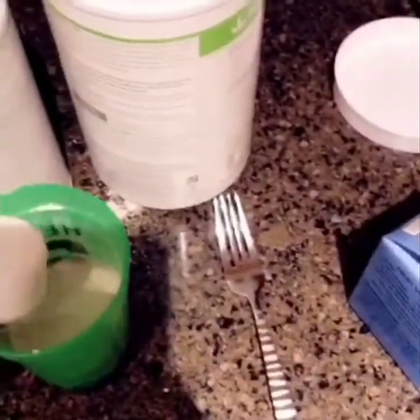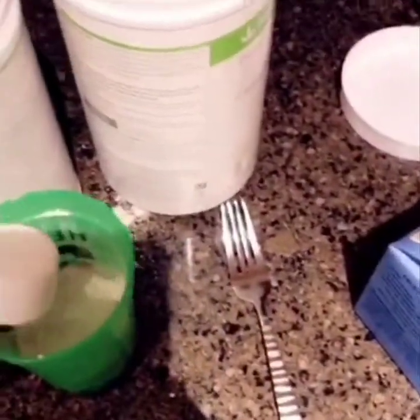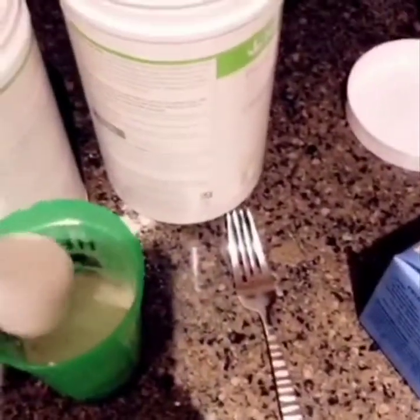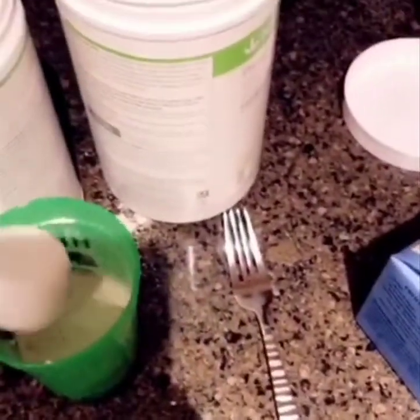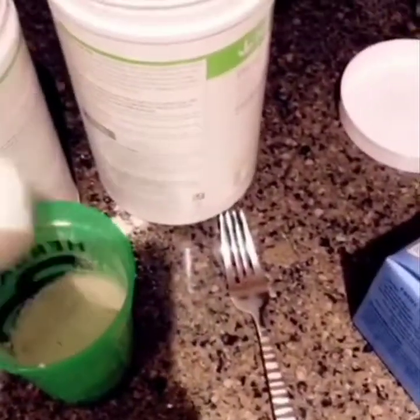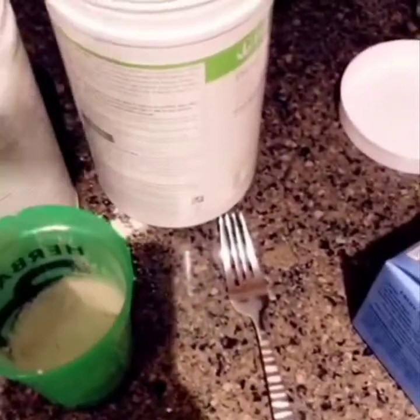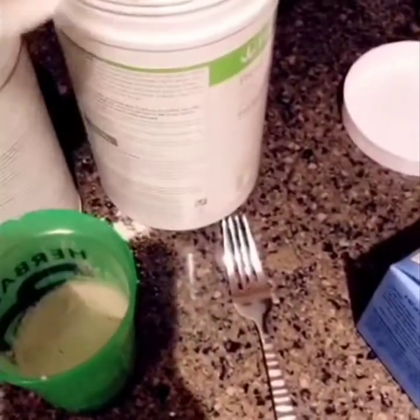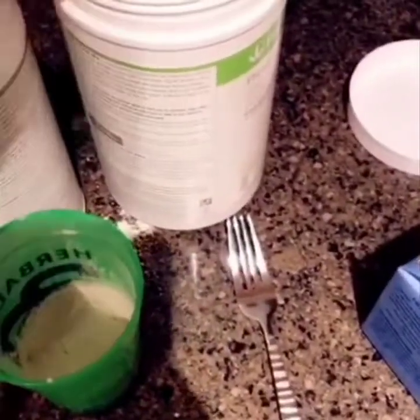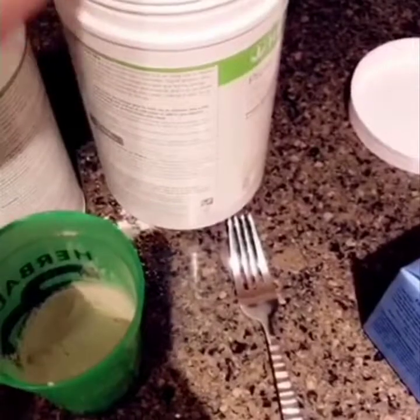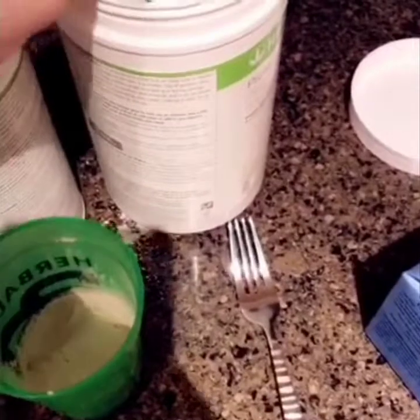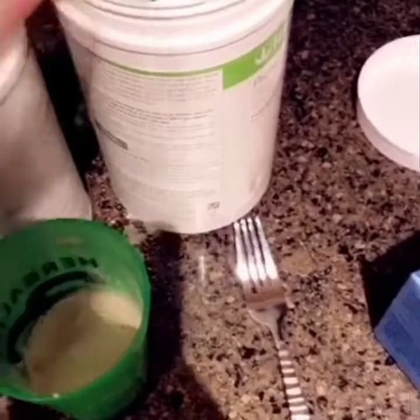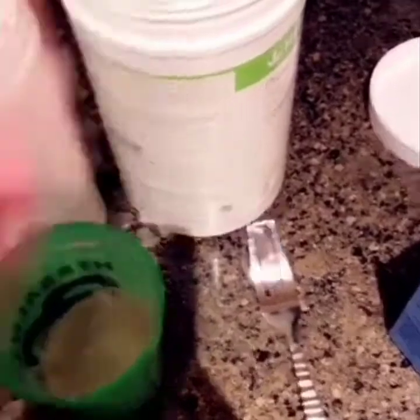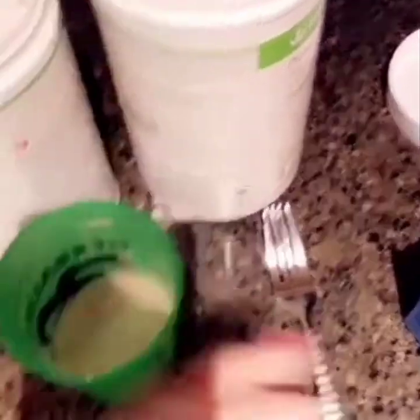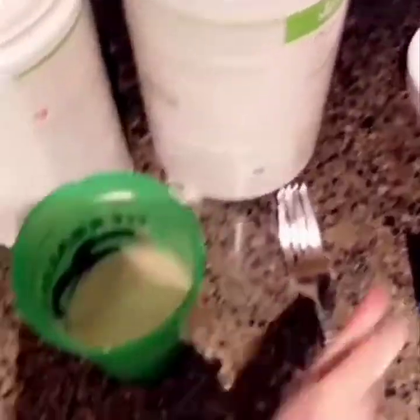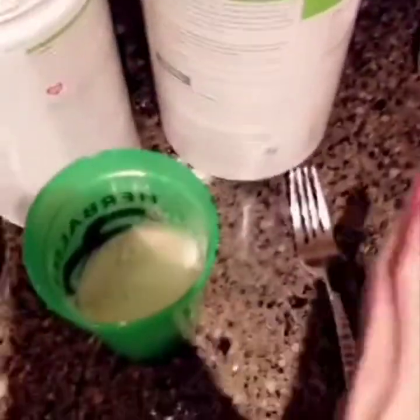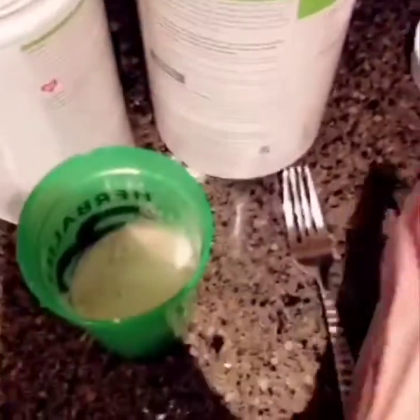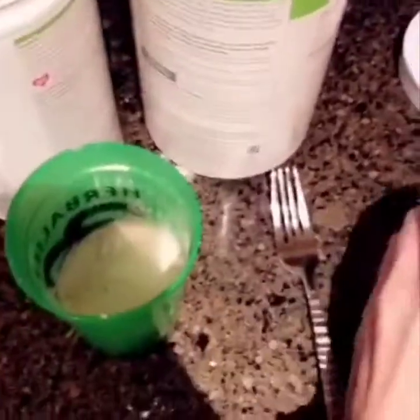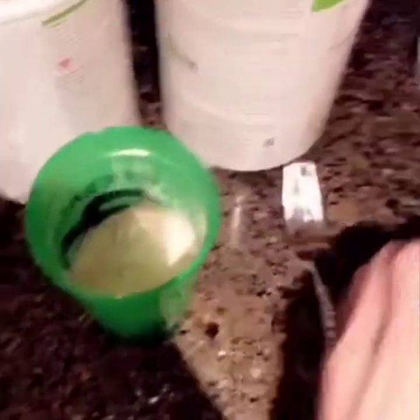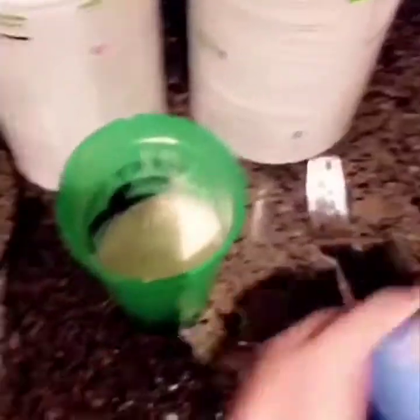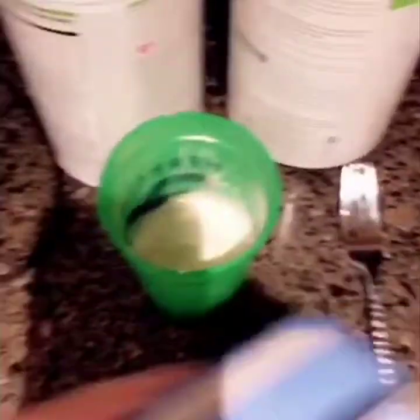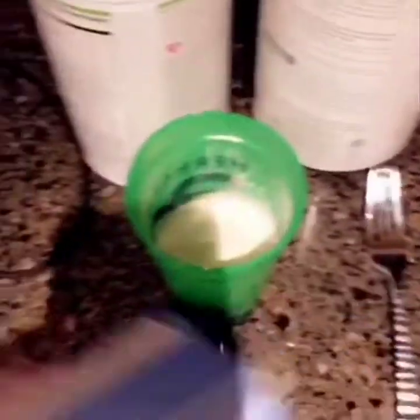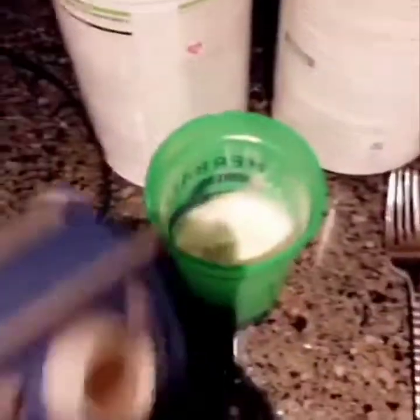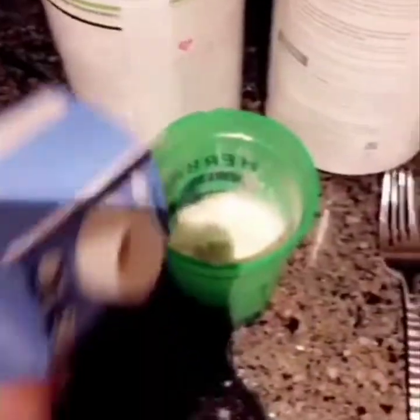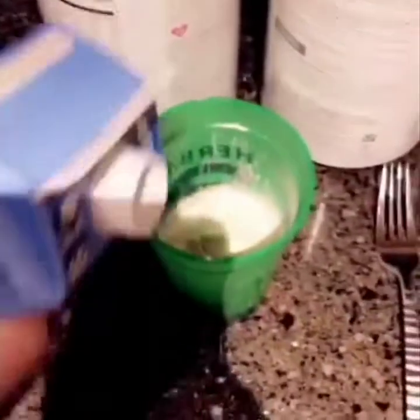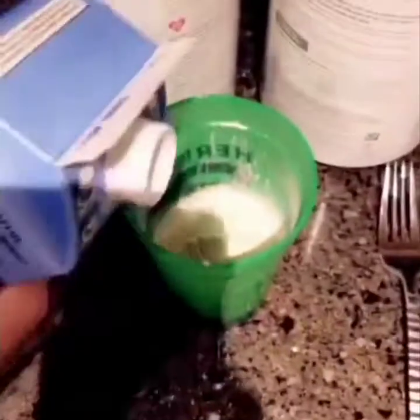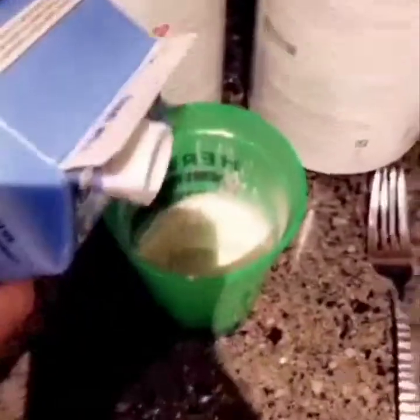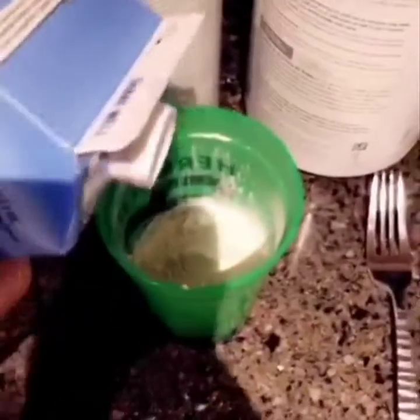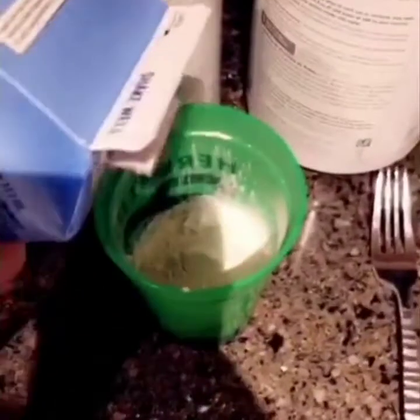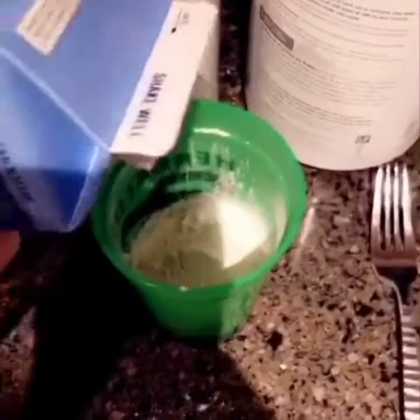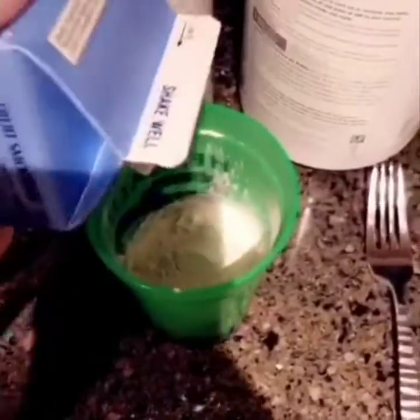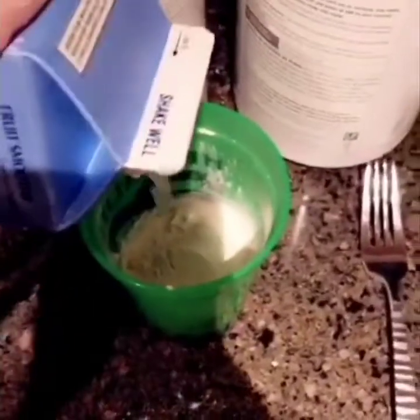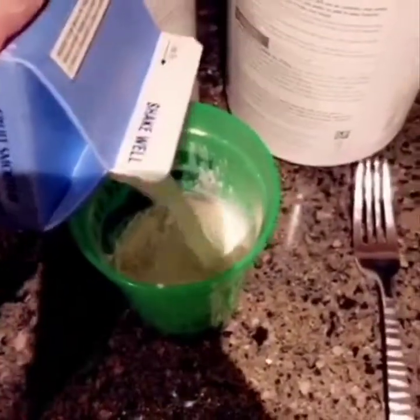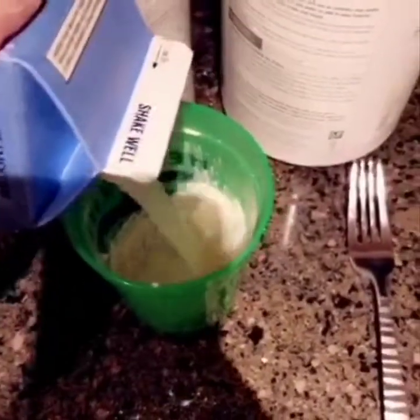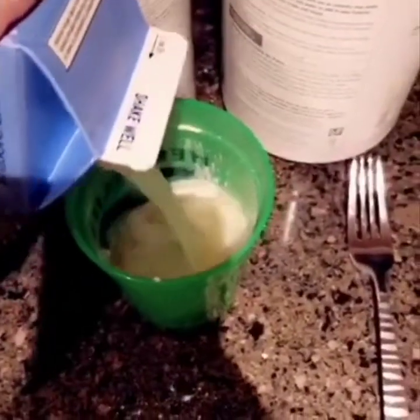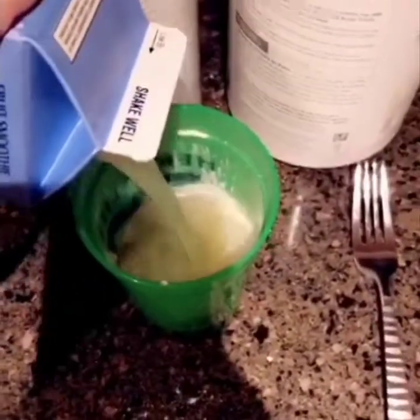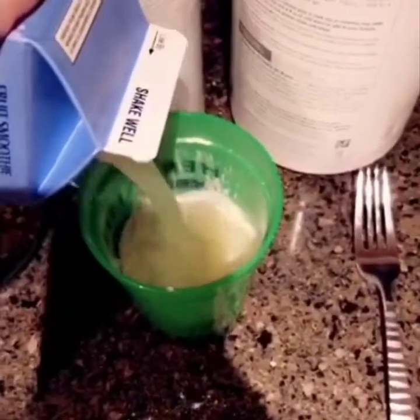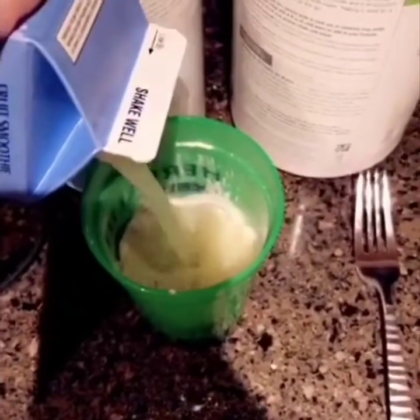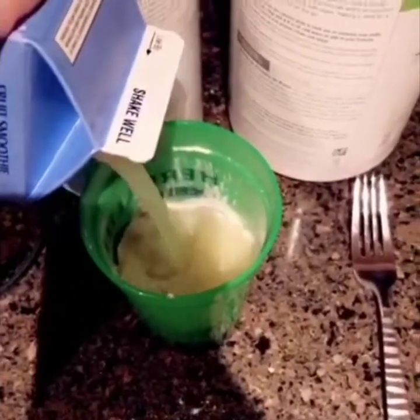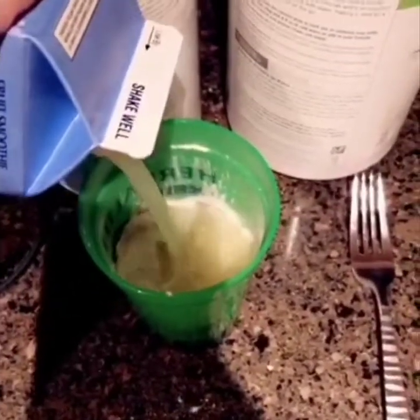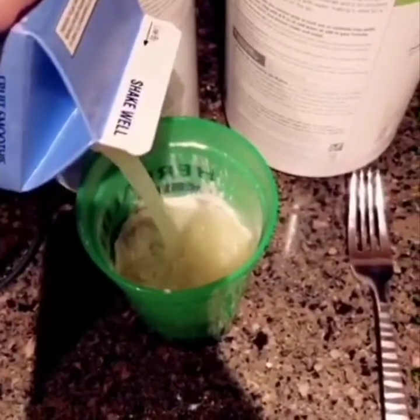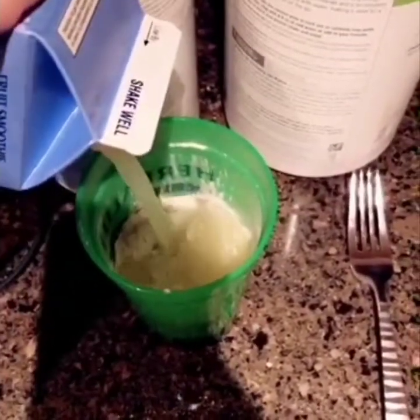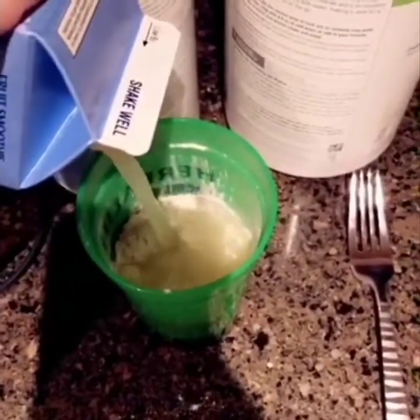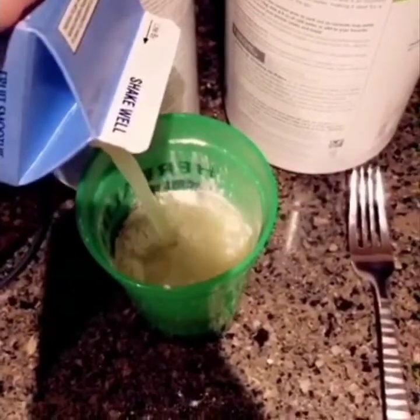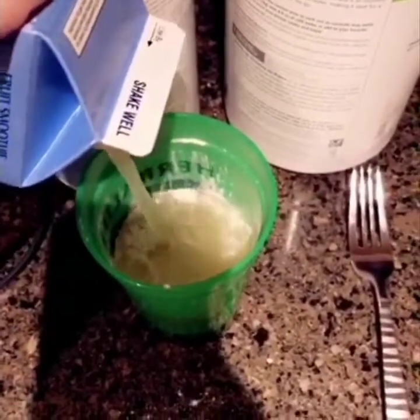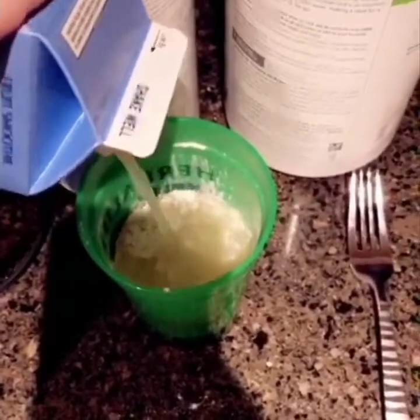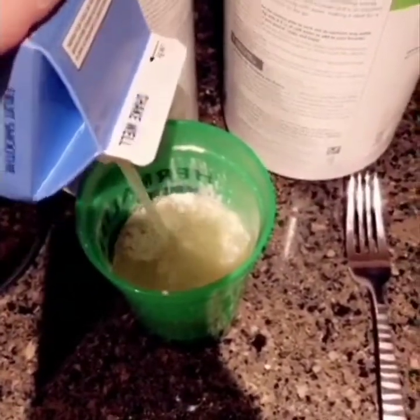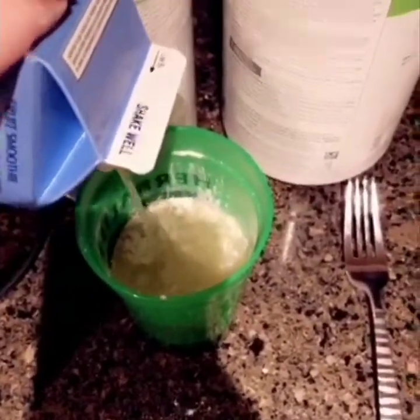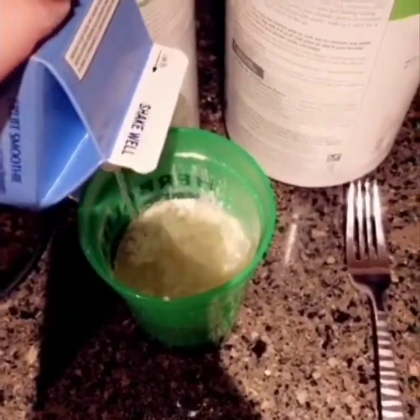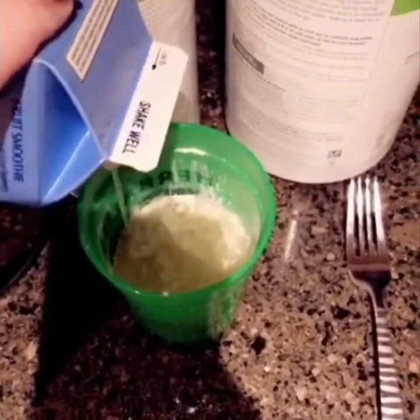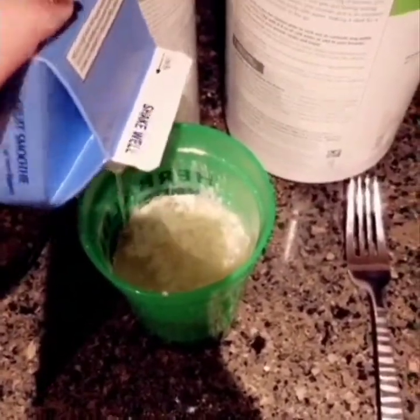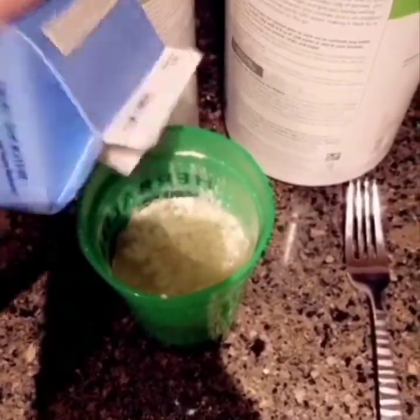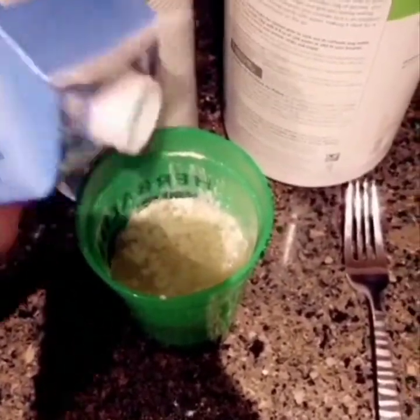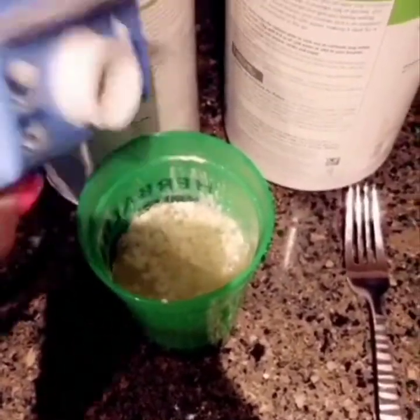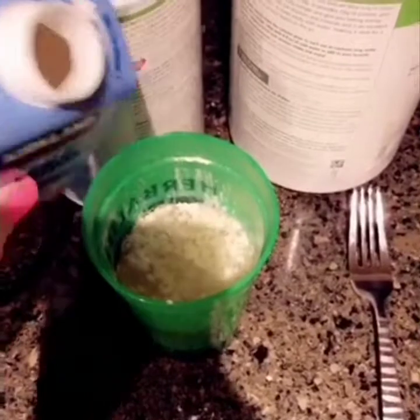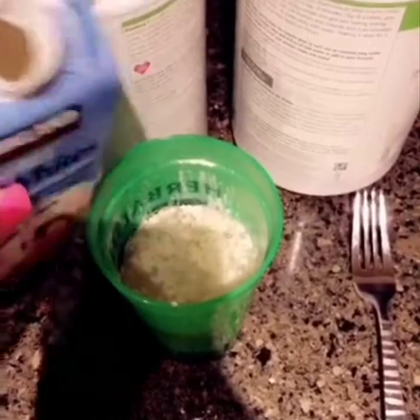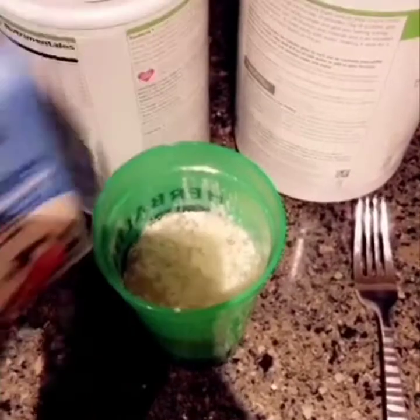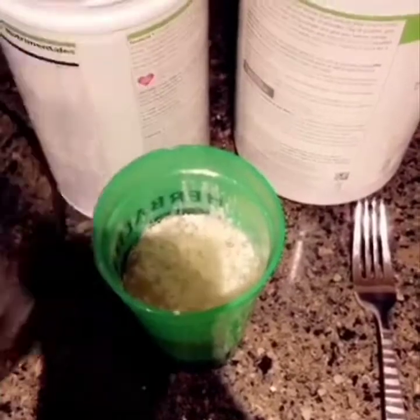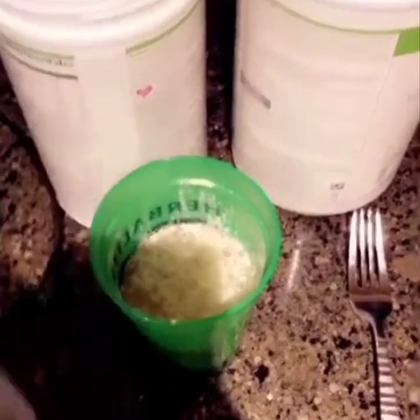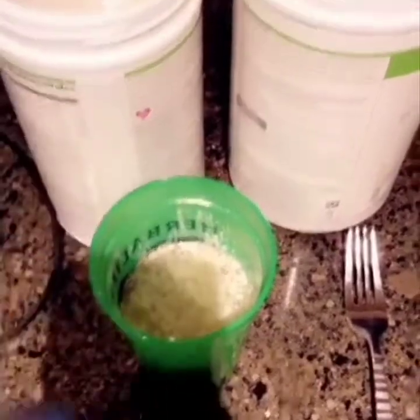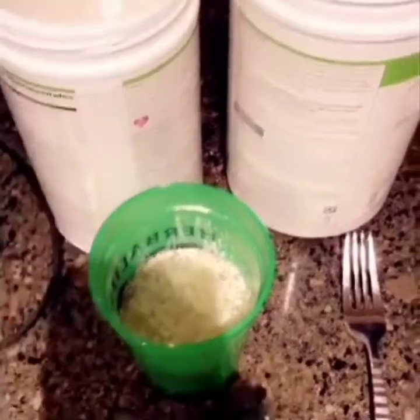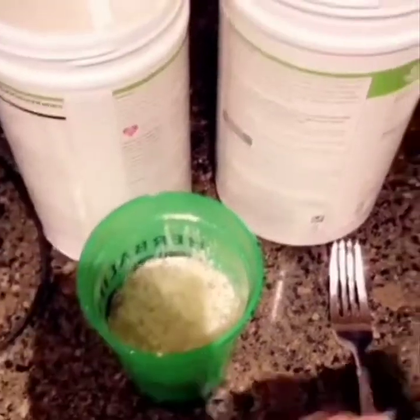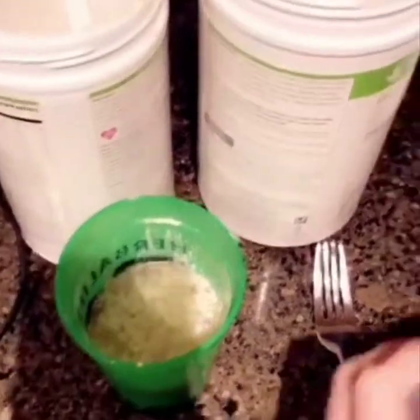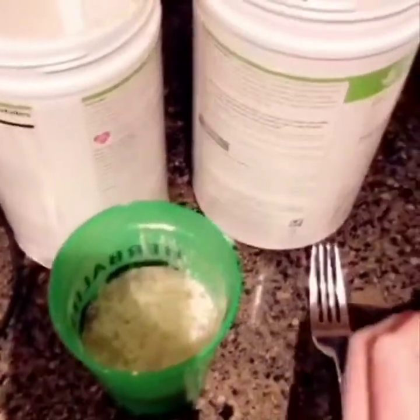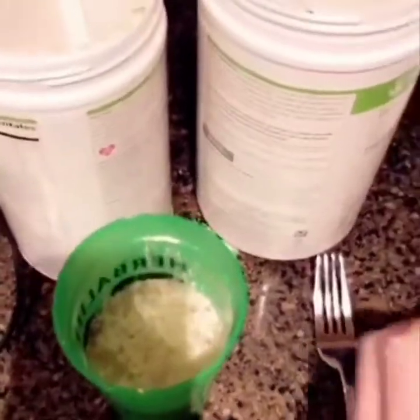Now I'm going to put in some egg whites and I just do this — I don't measure it, I just do this. That looks good. That's what I'm going to do.